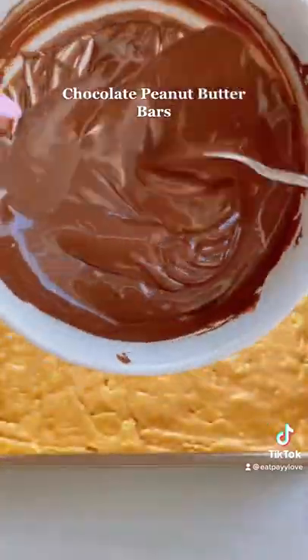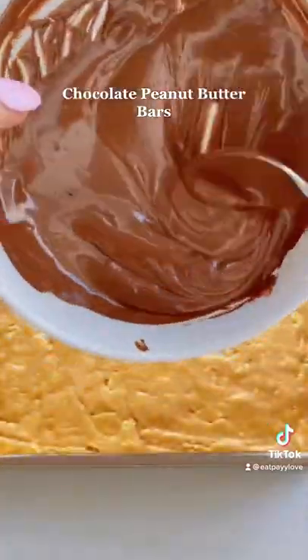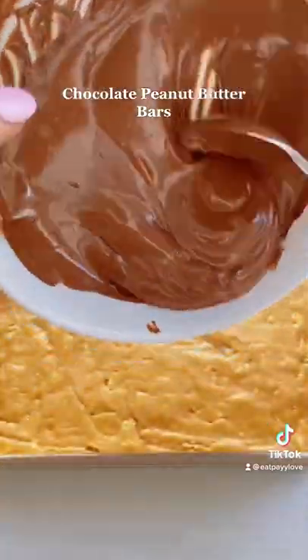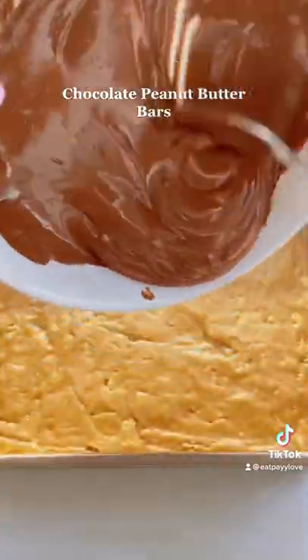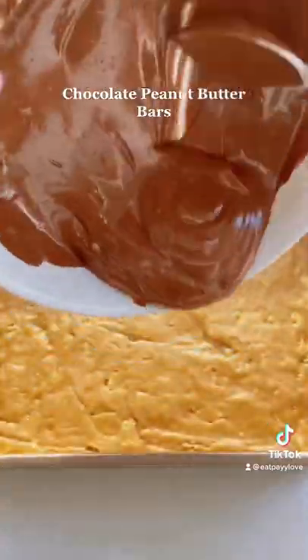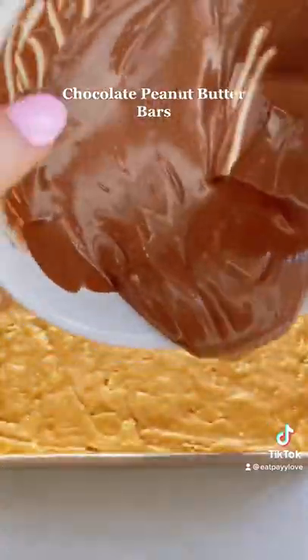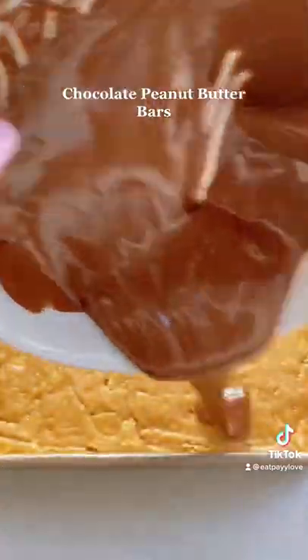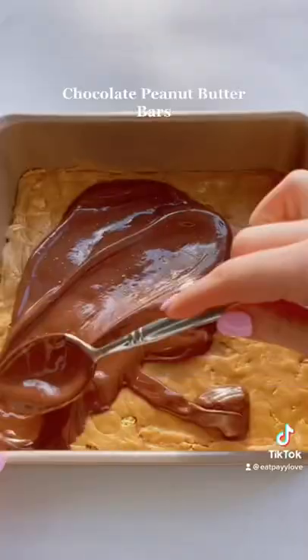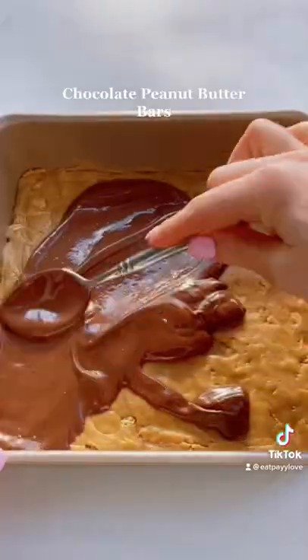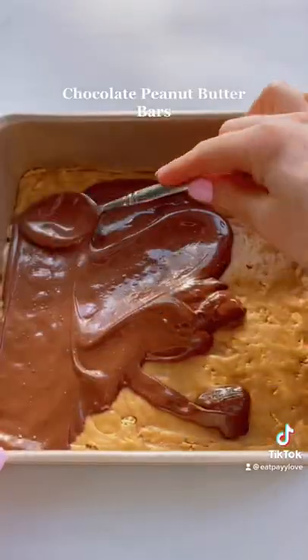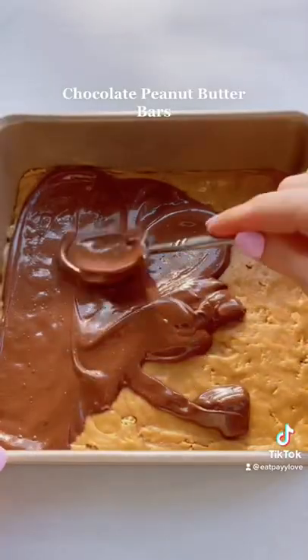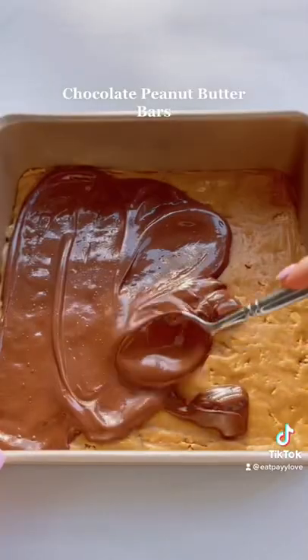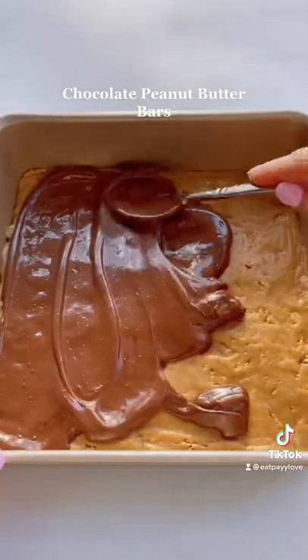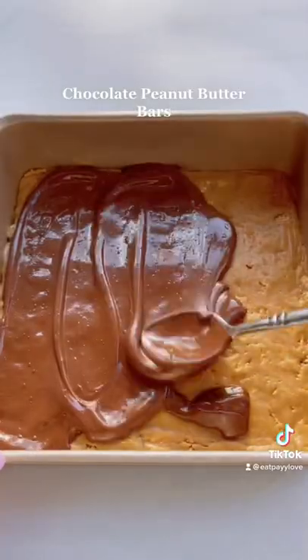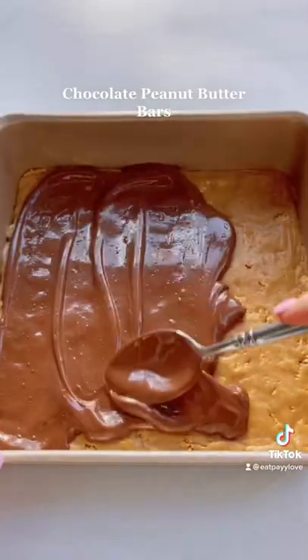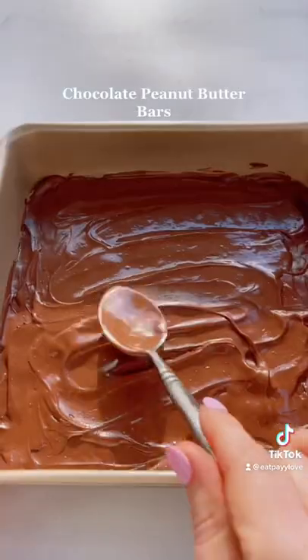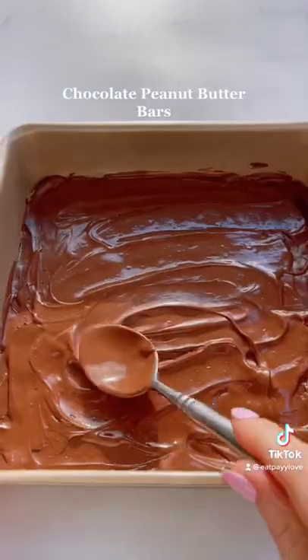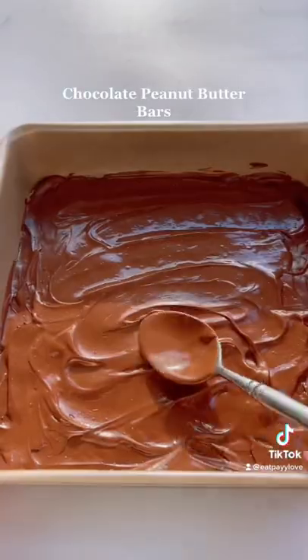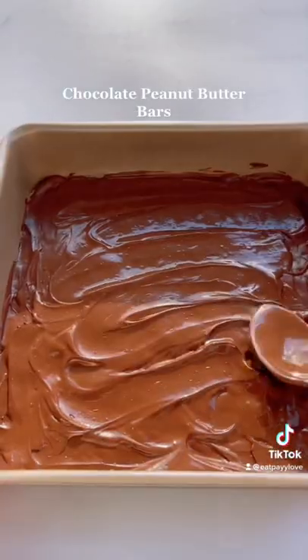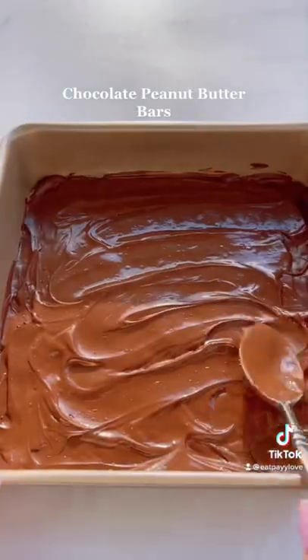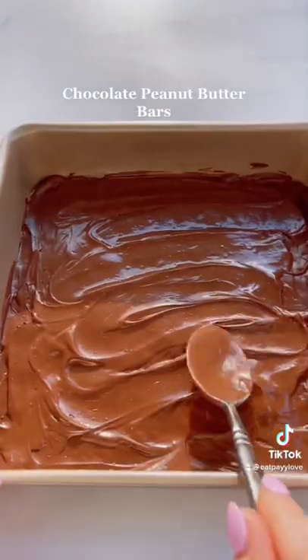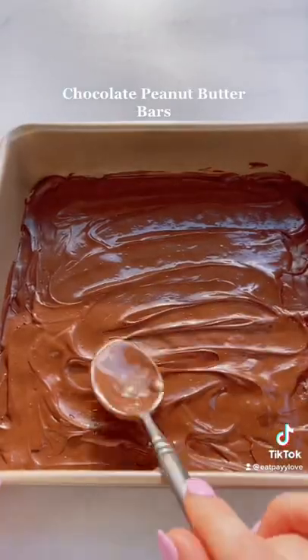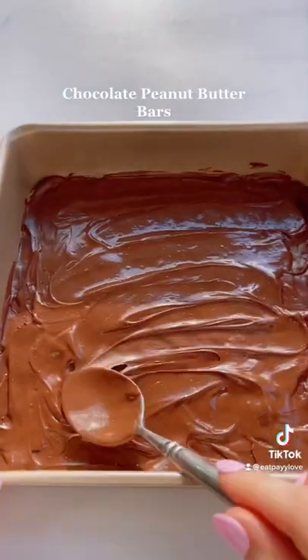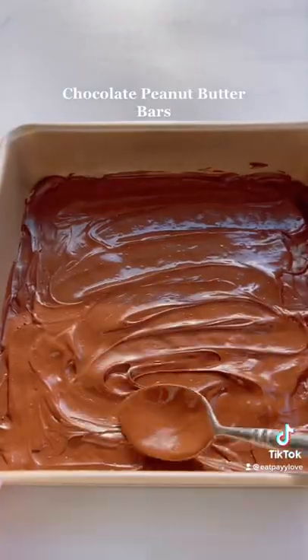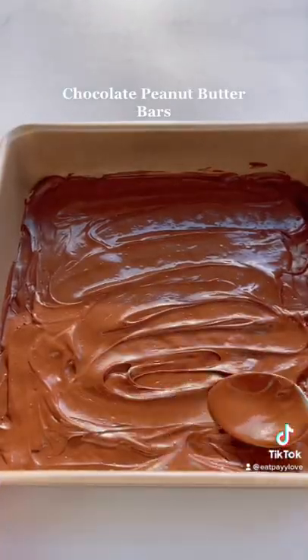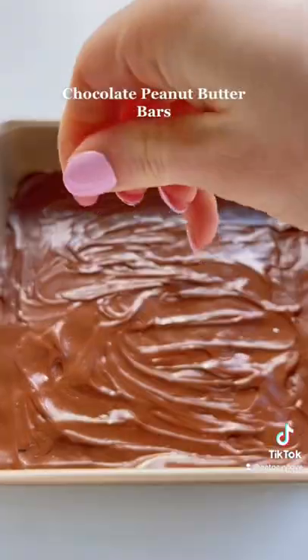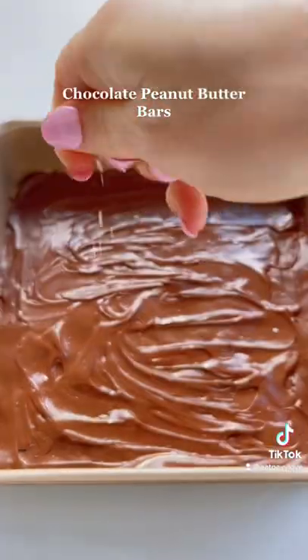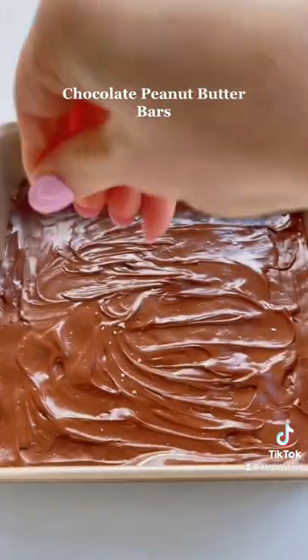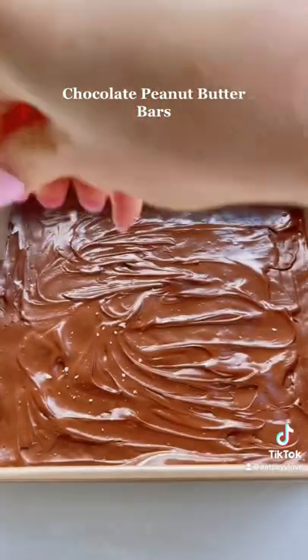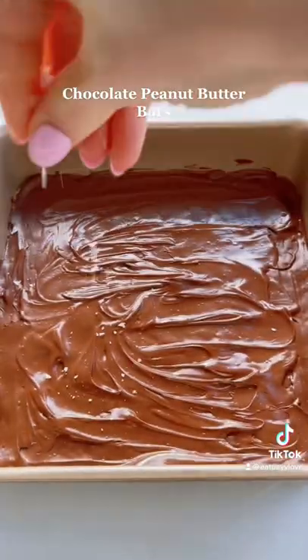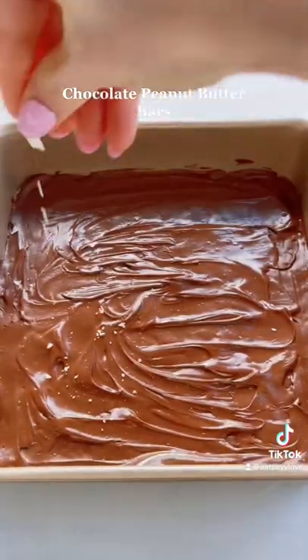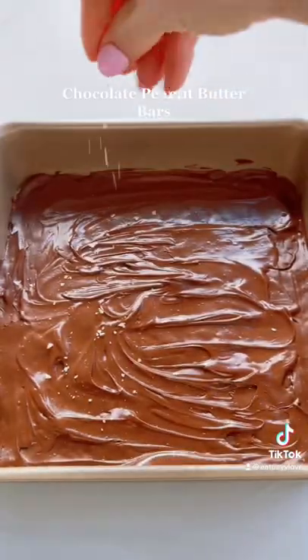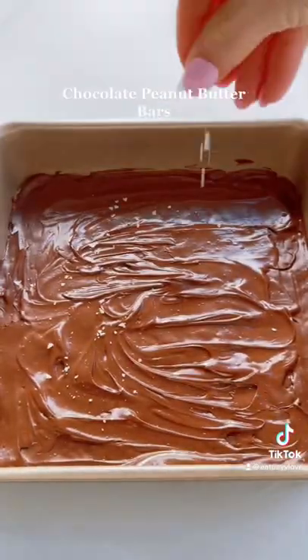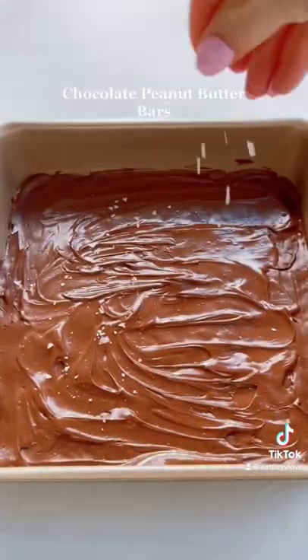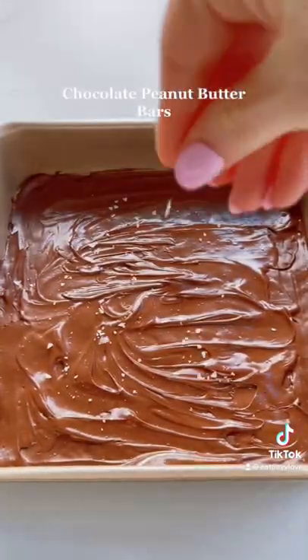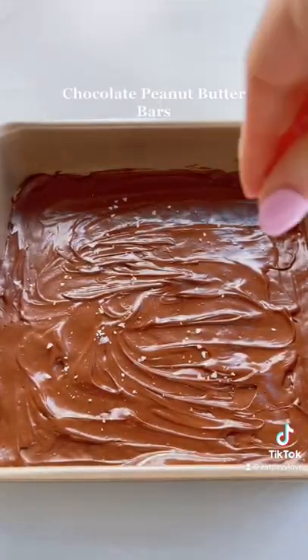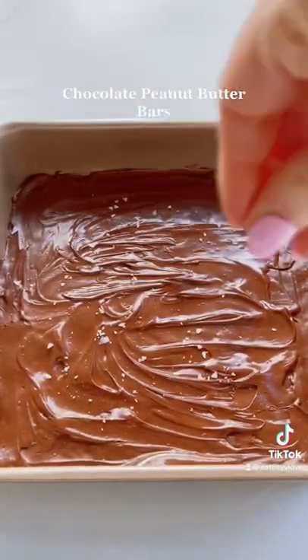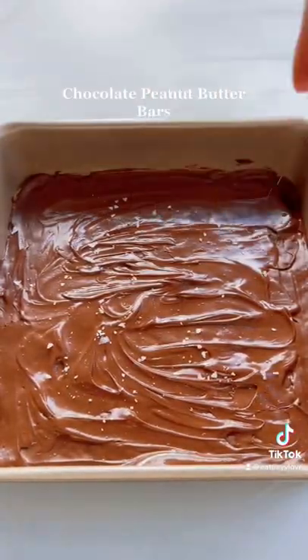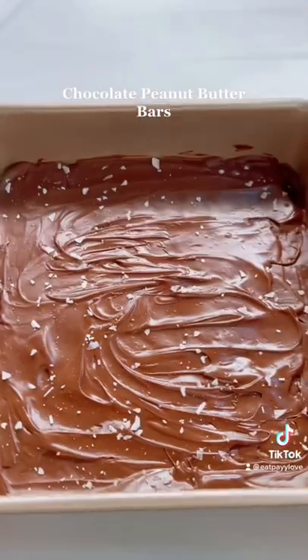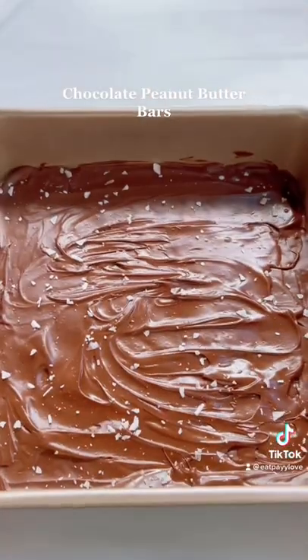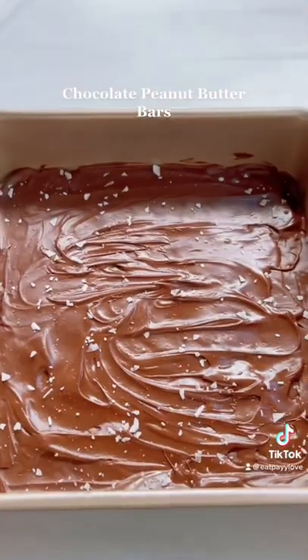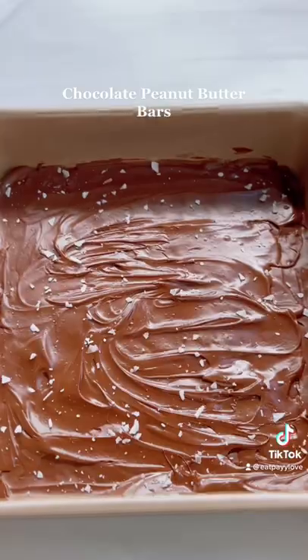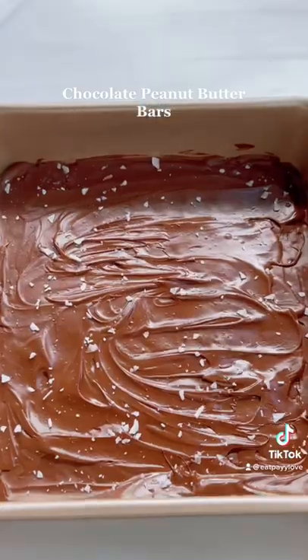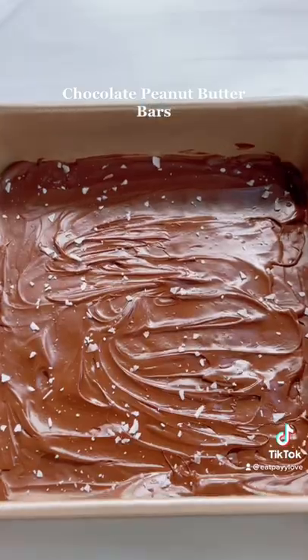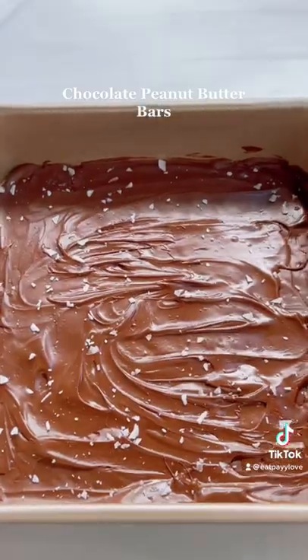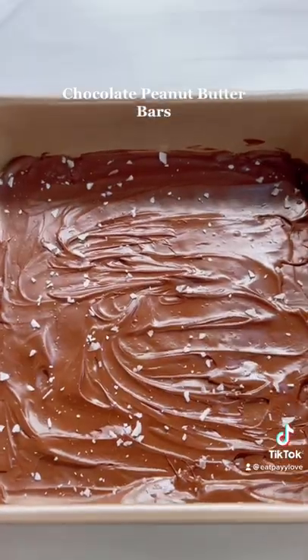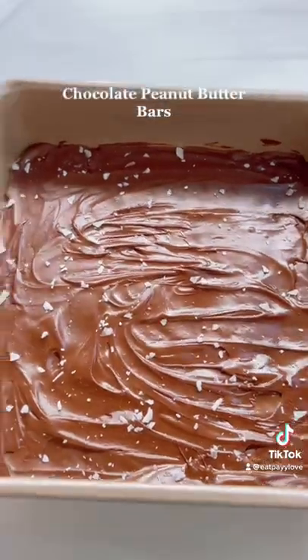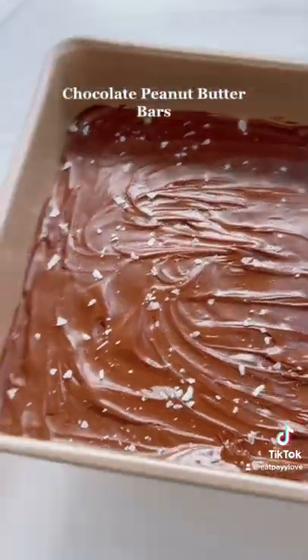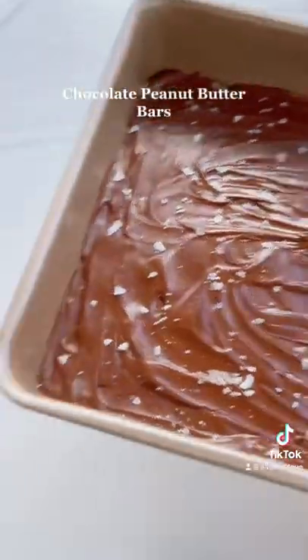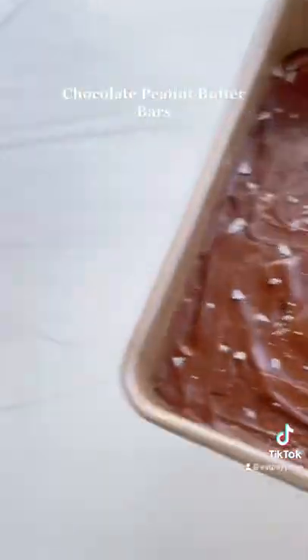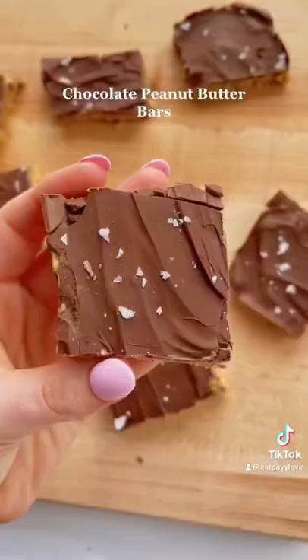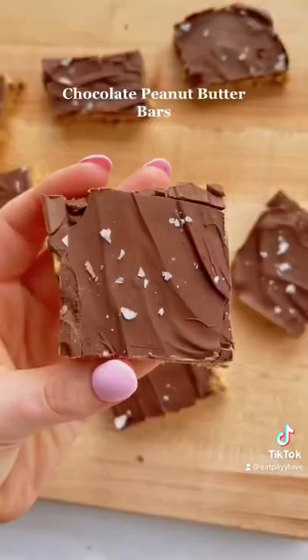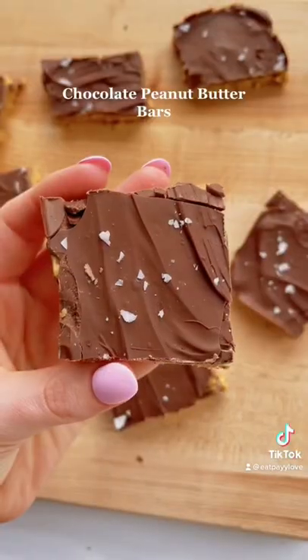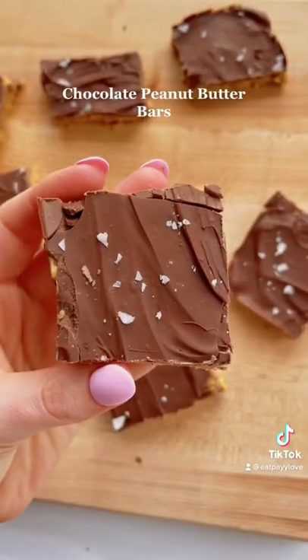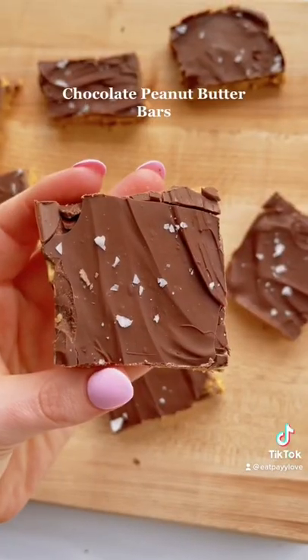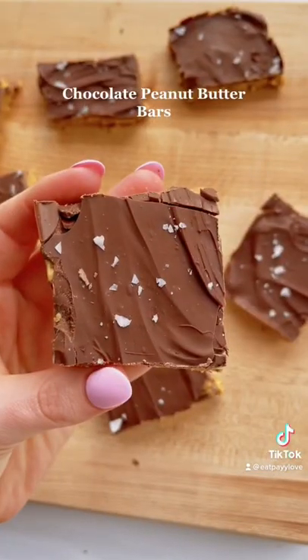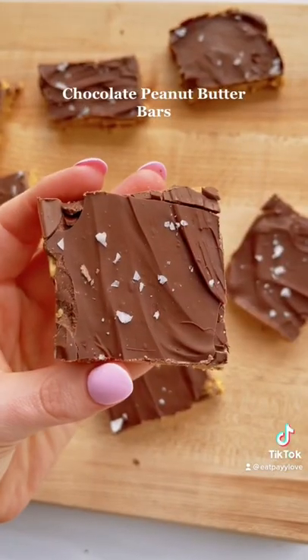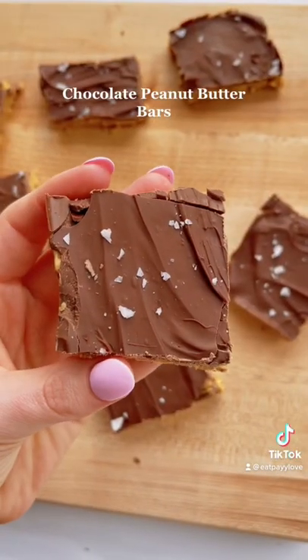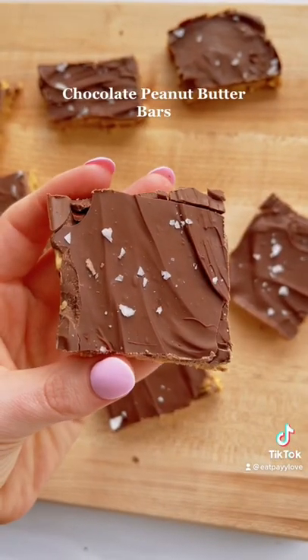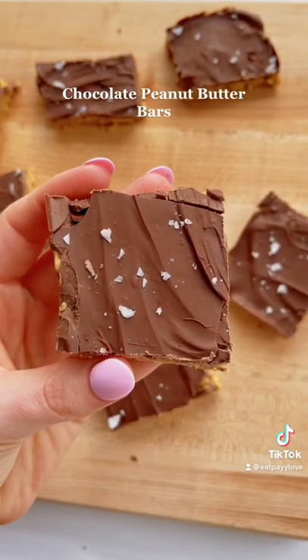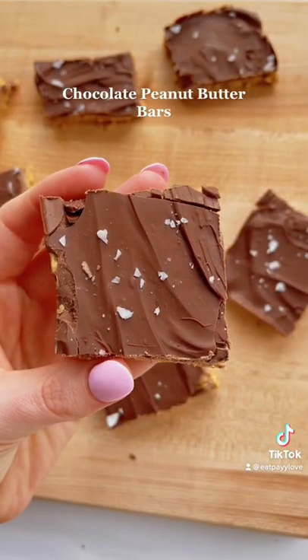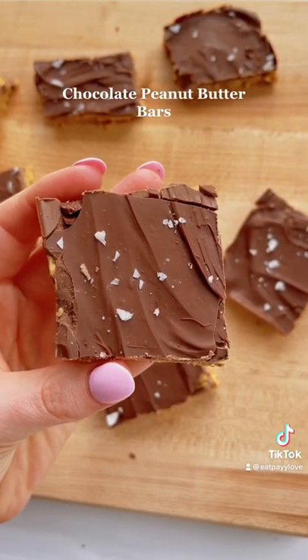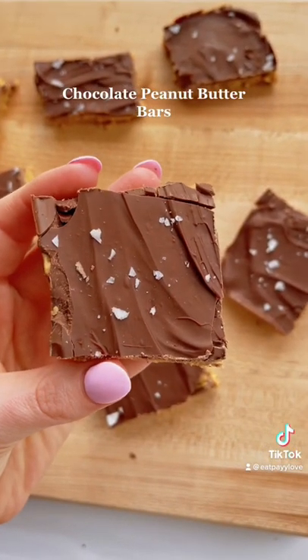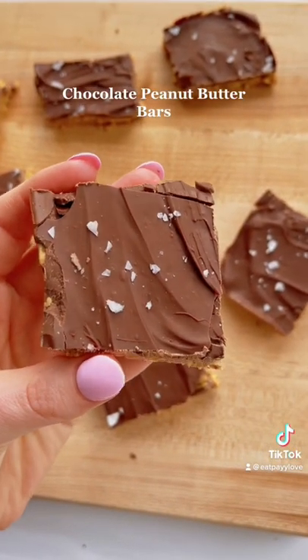Spread the melted chocolate out evenly, top off with some flaky sea salt, and chill again for one more hour. This is them once they're done — enjoy!